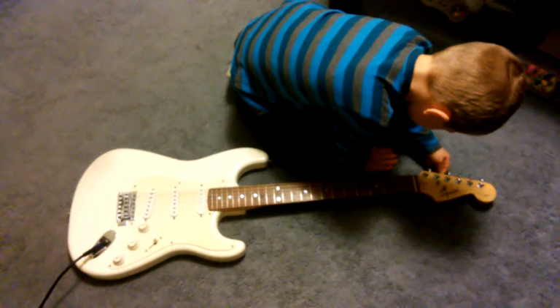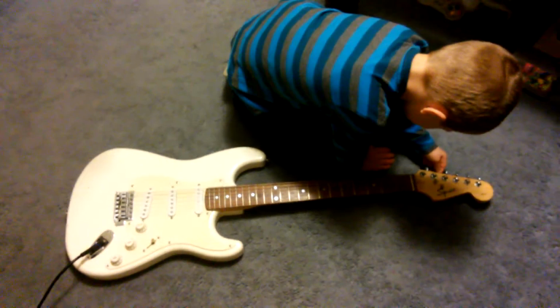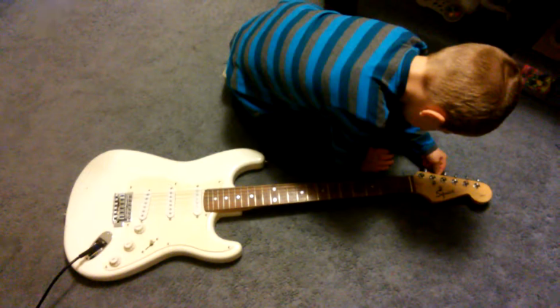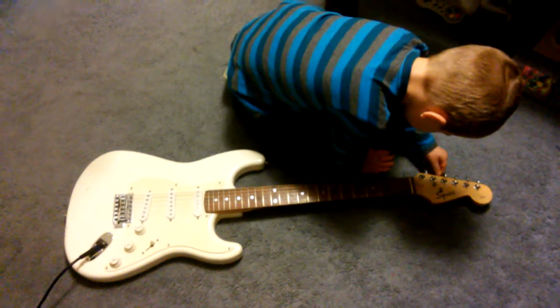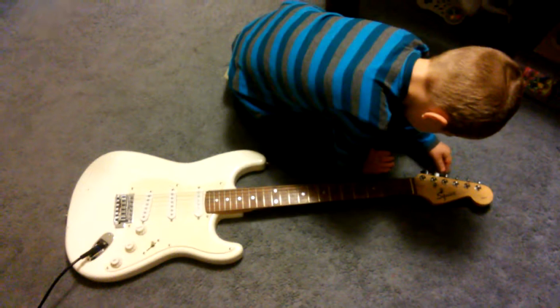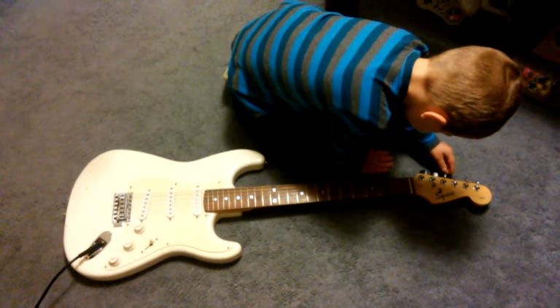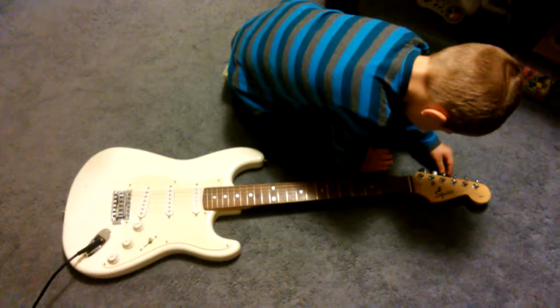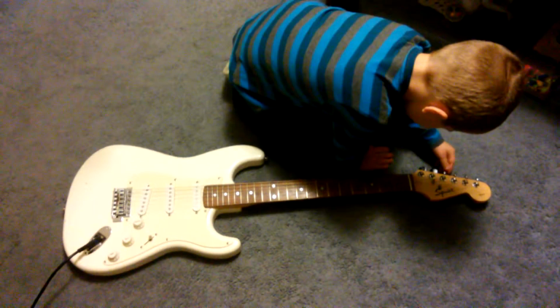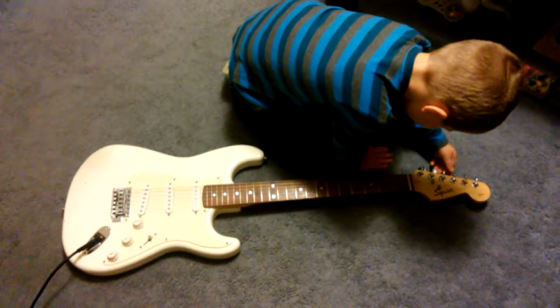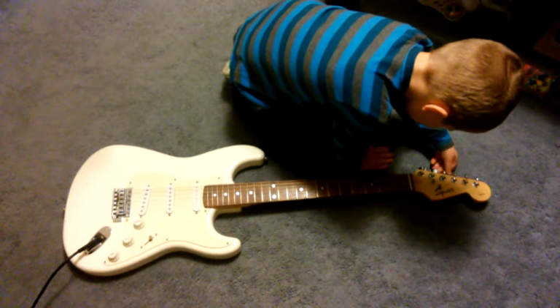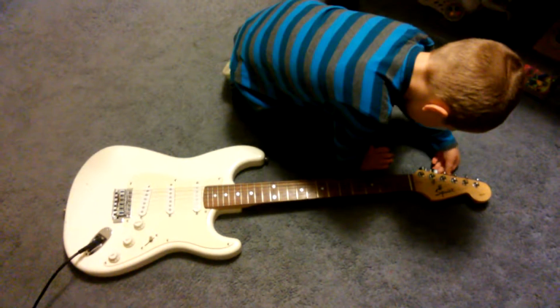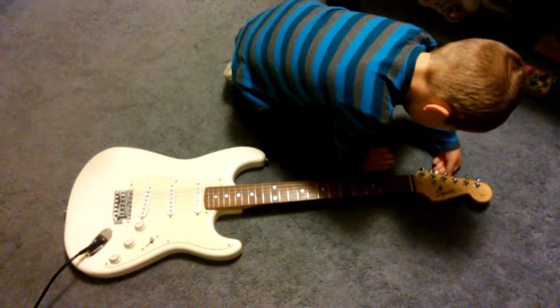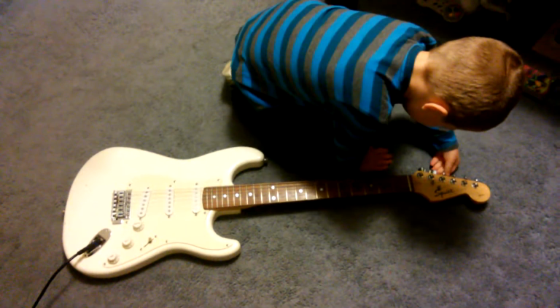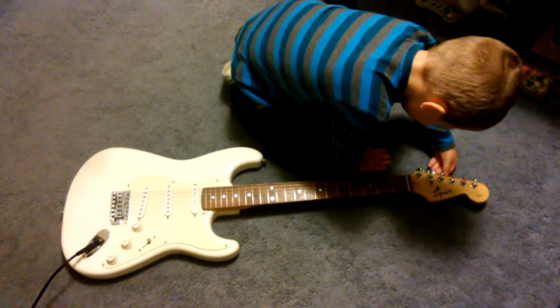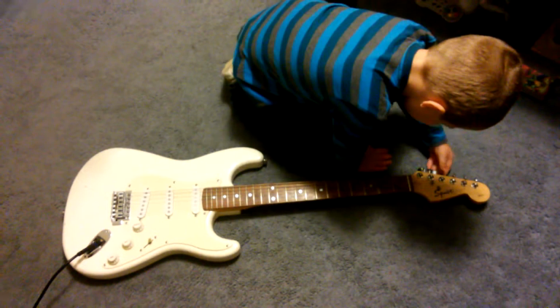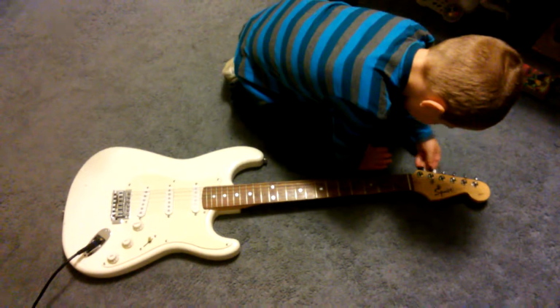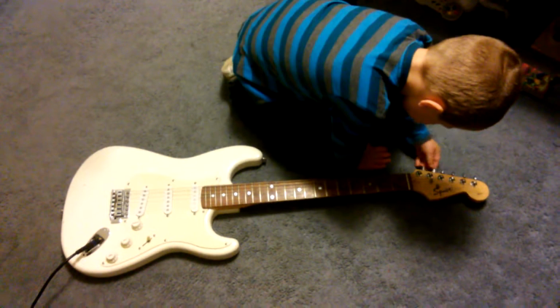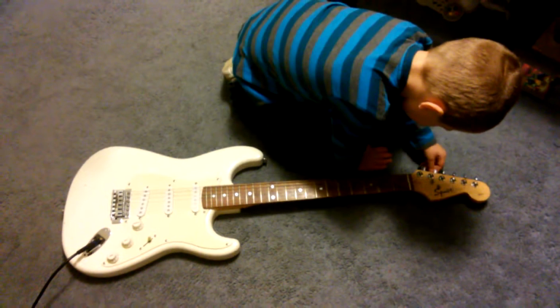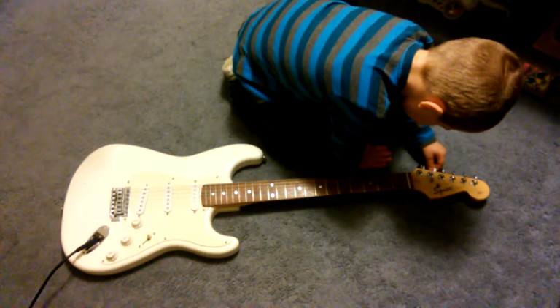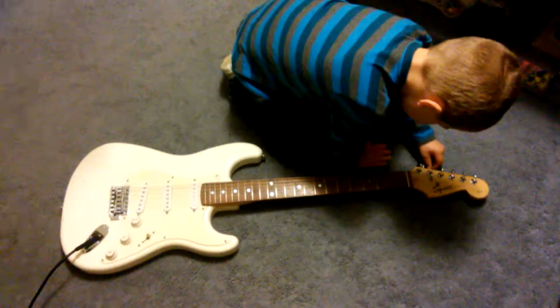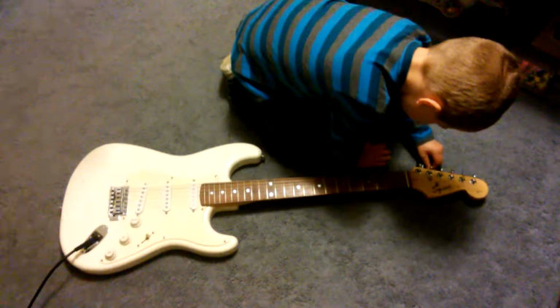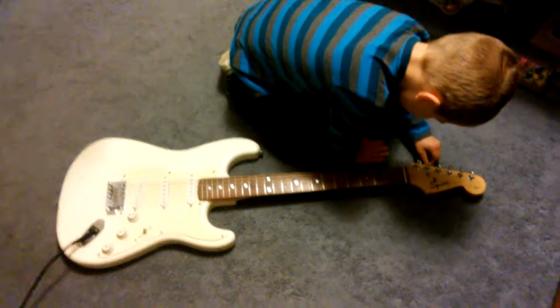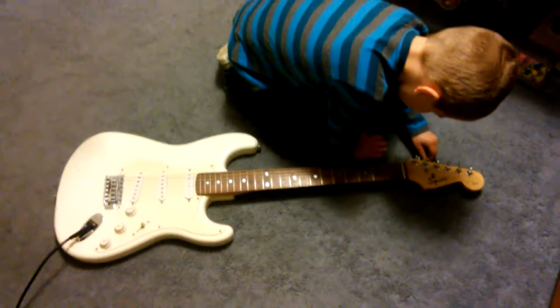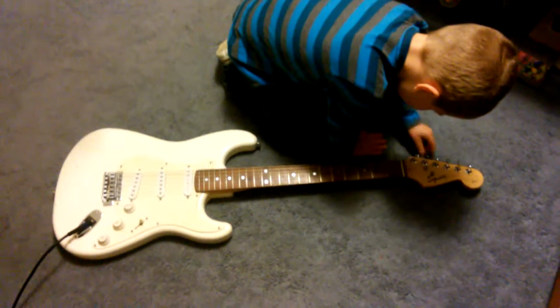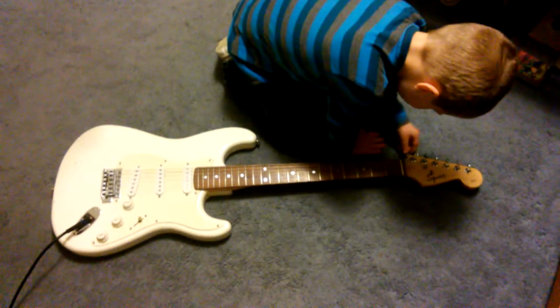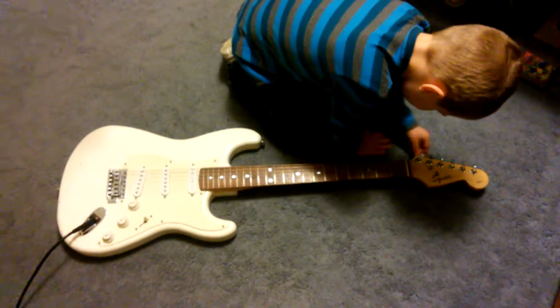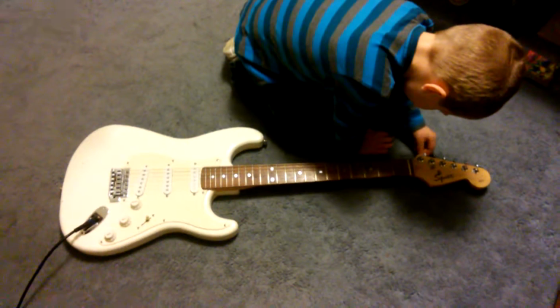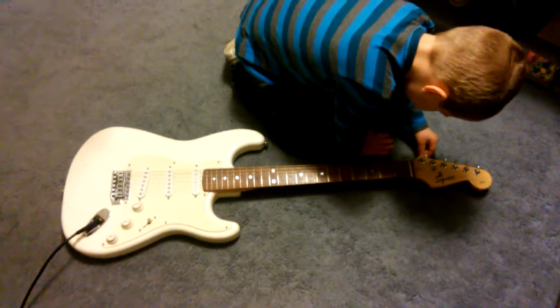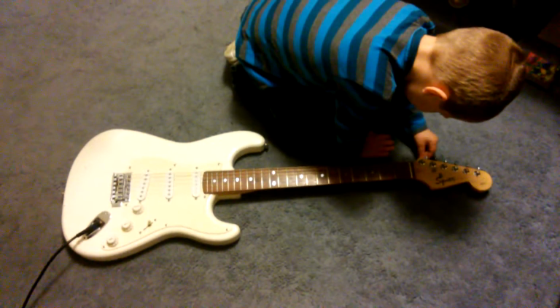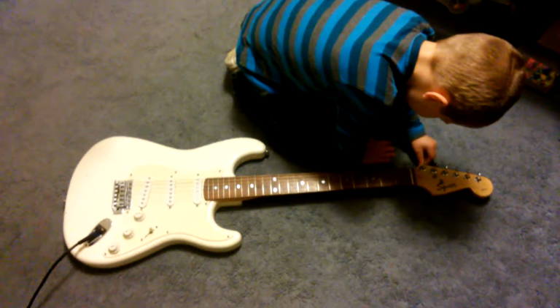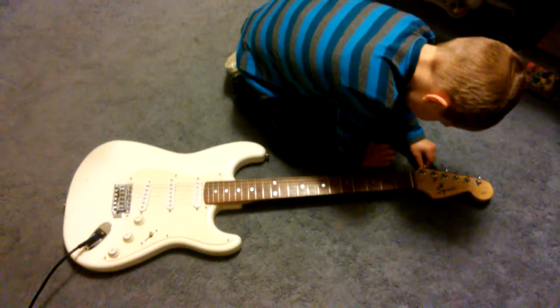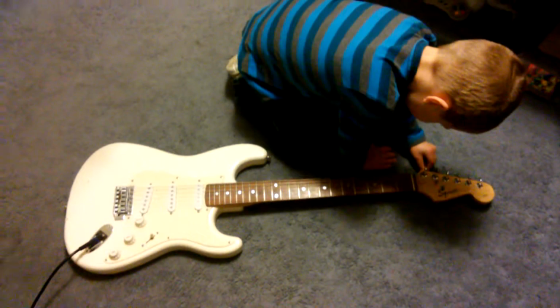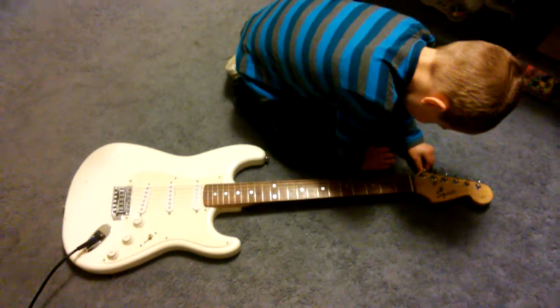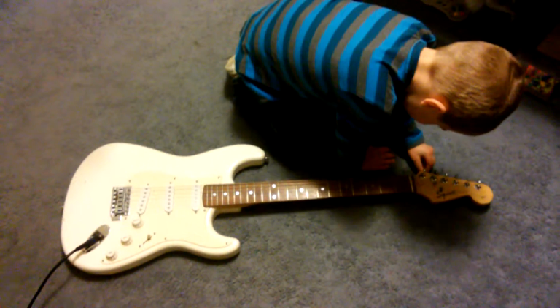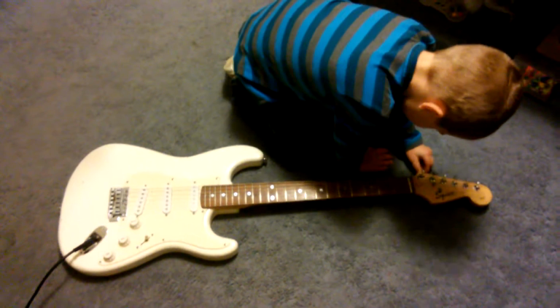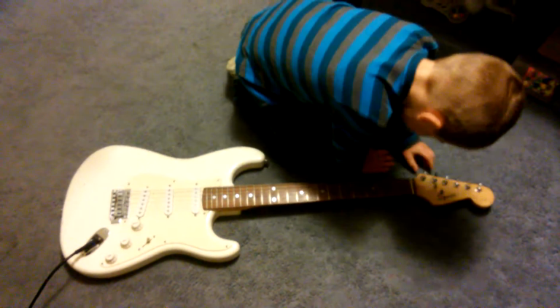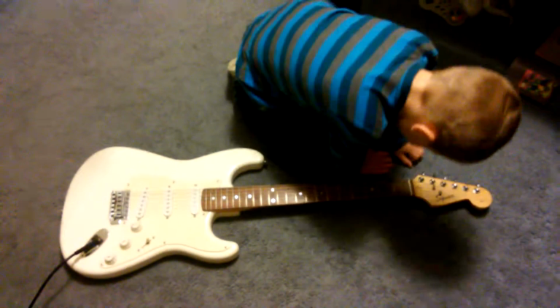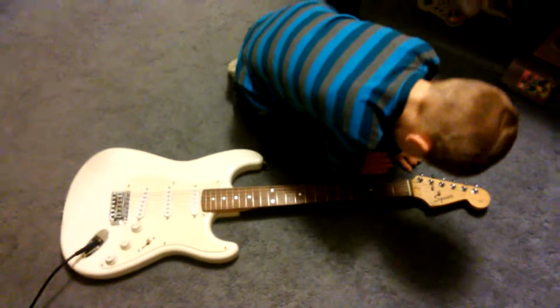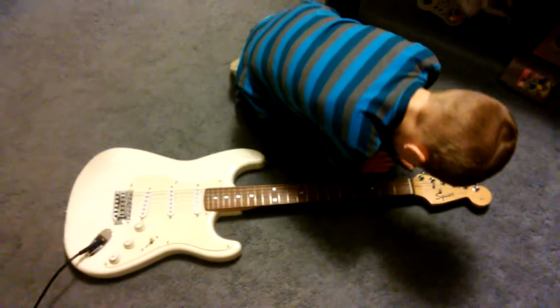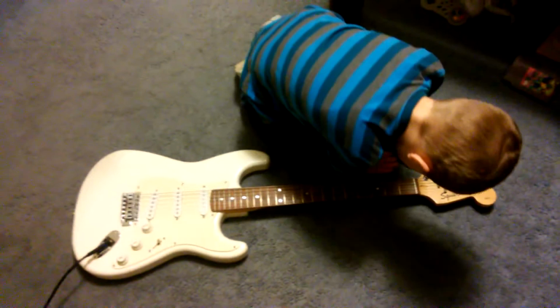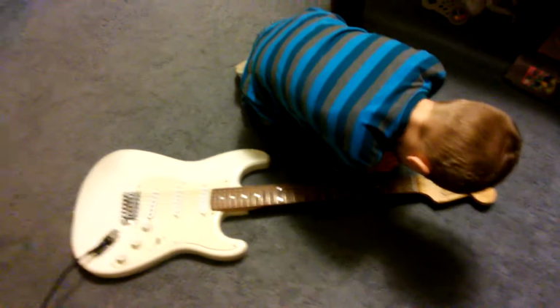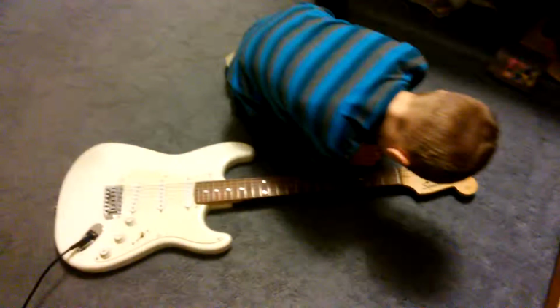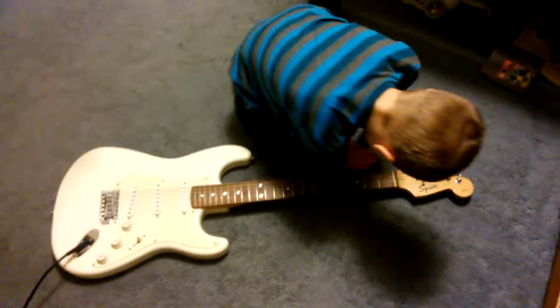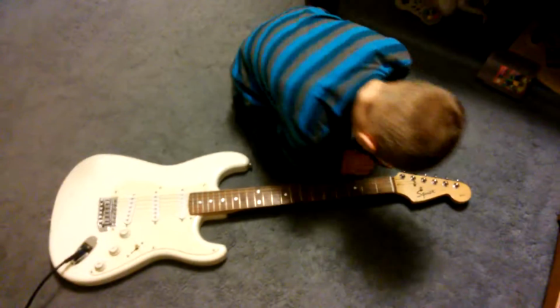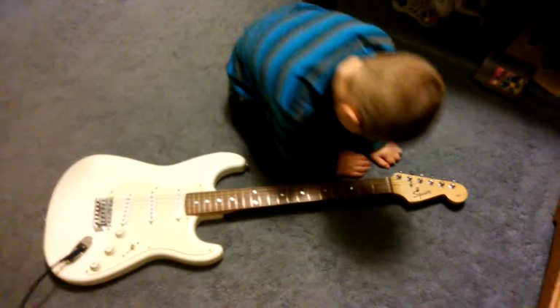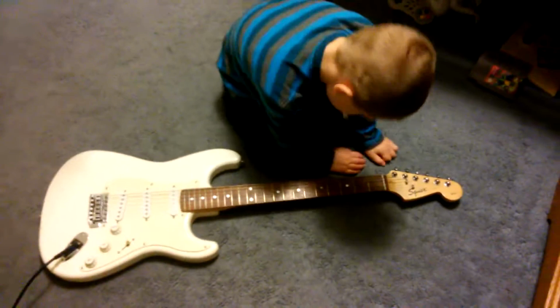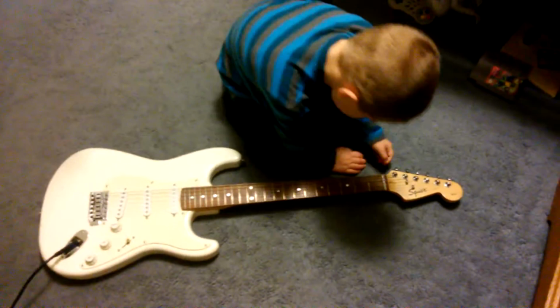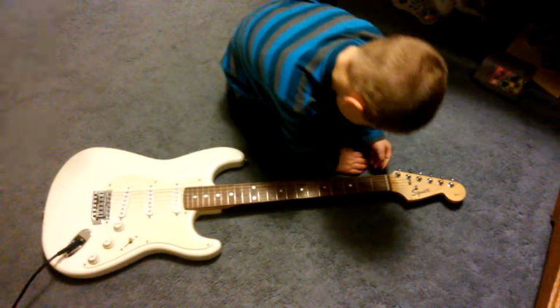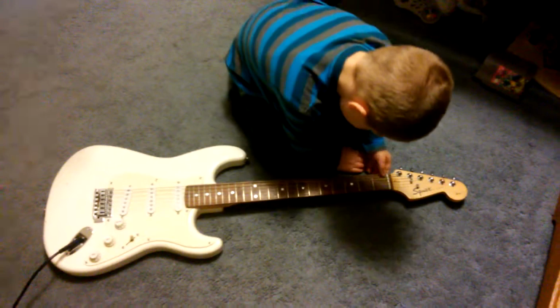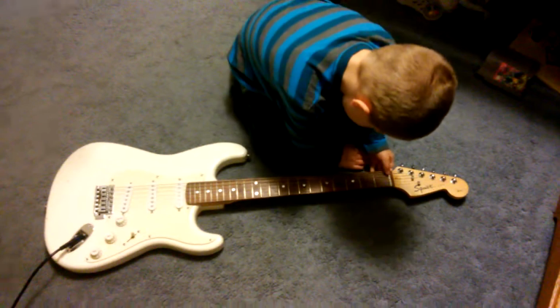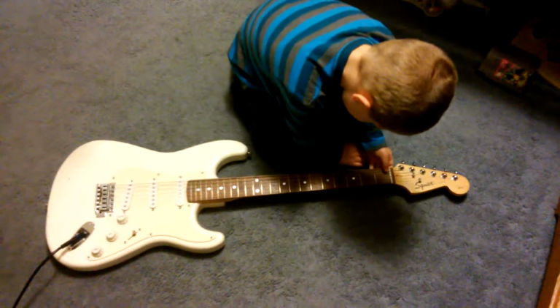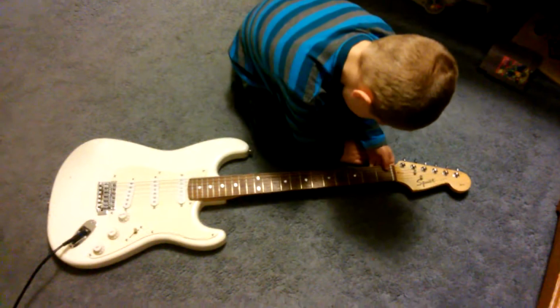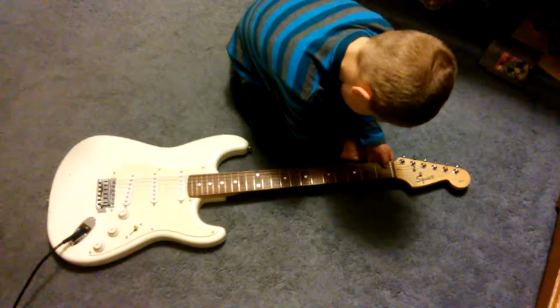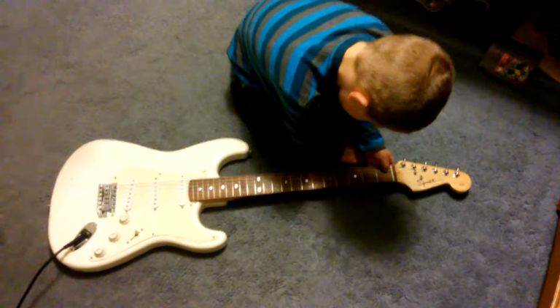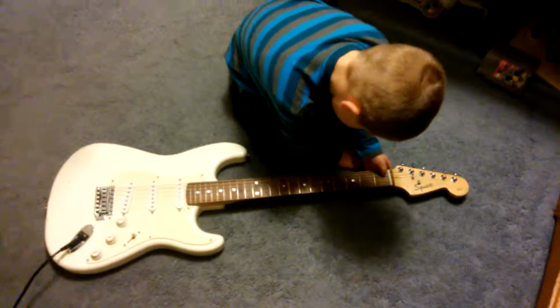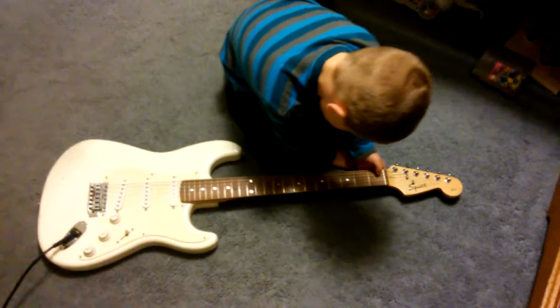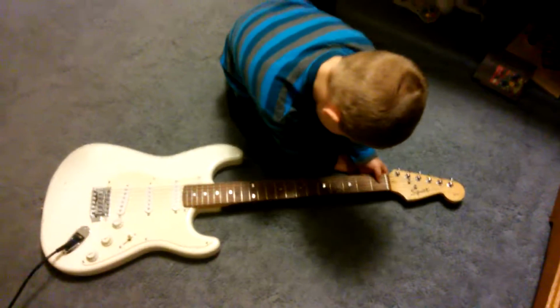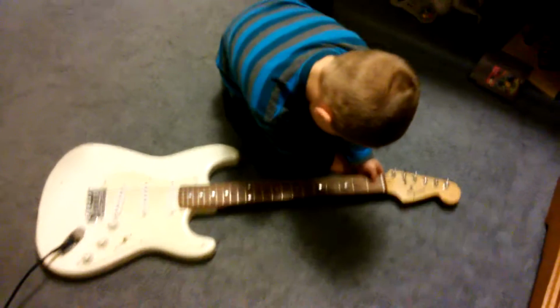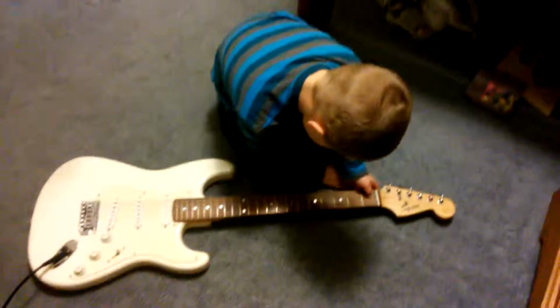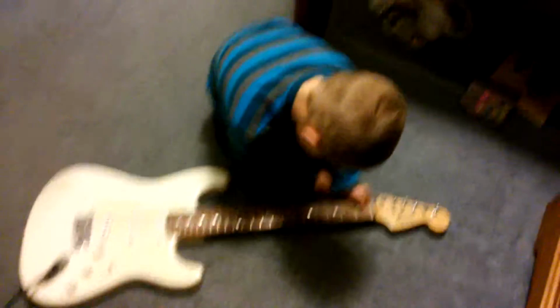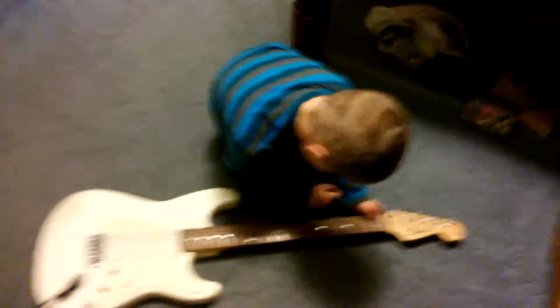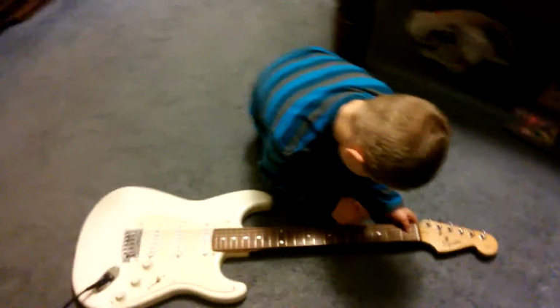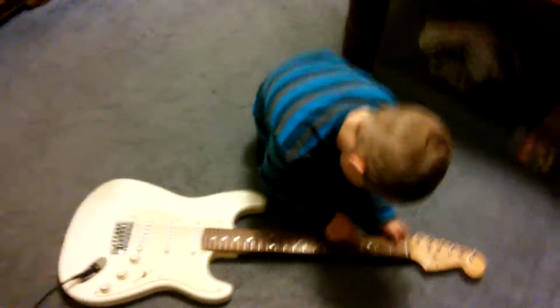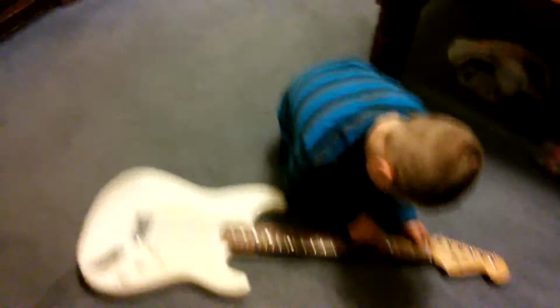Oliver, you gotta leave the knobs where they're at. You gotta press the strings on the frets. What's a fret? Right, okay.